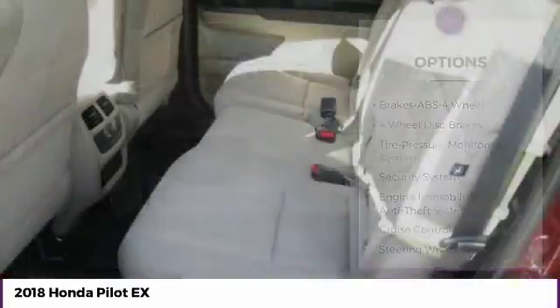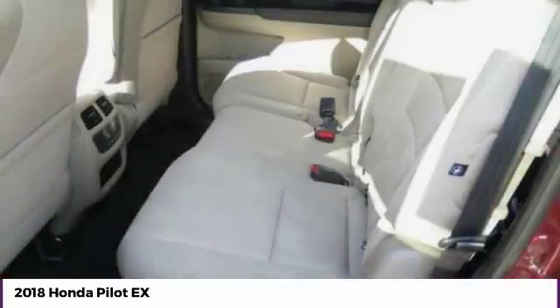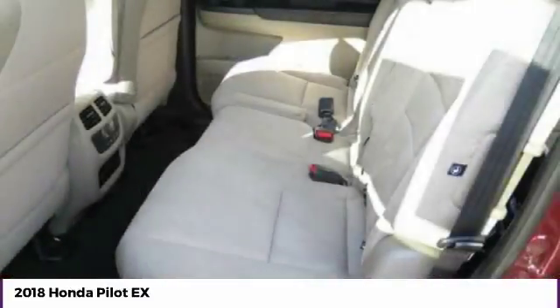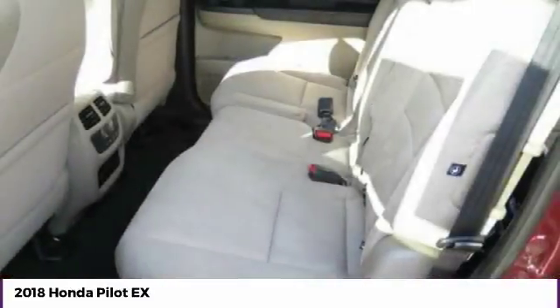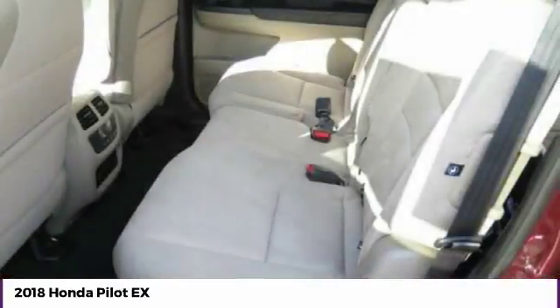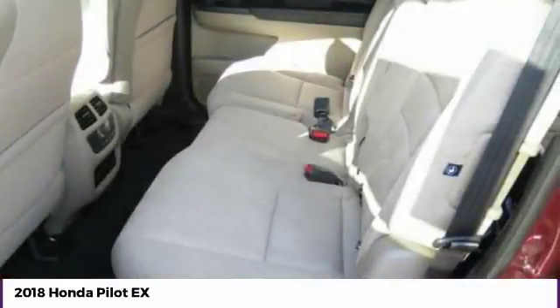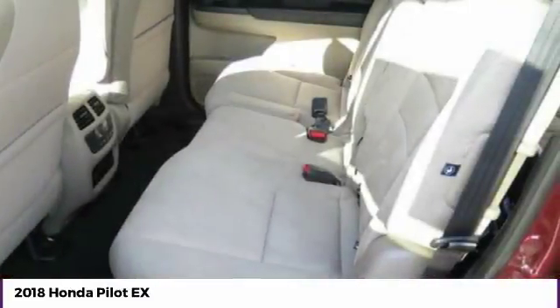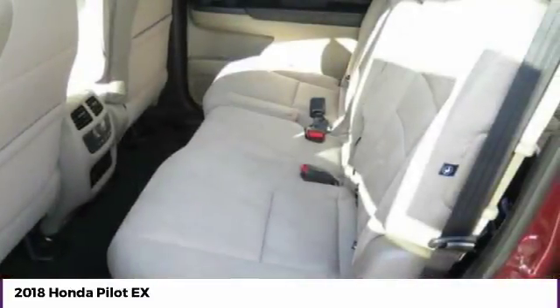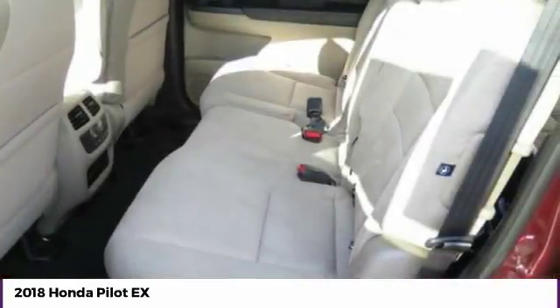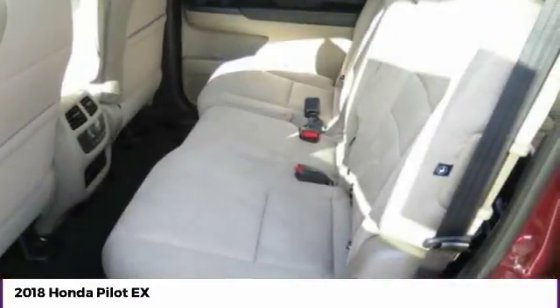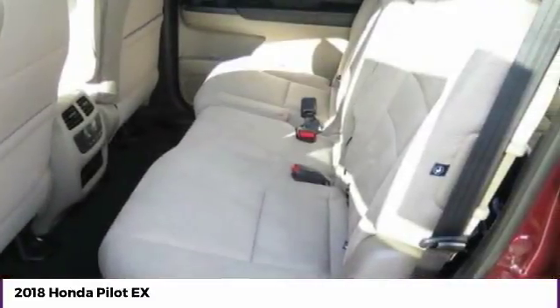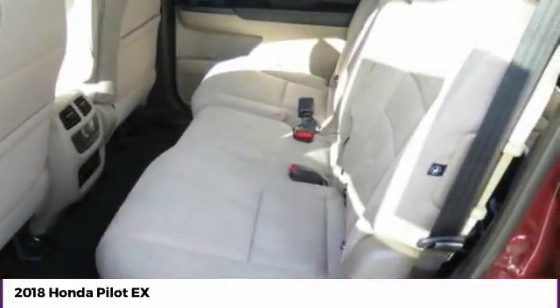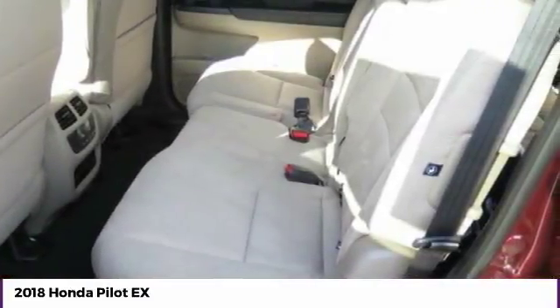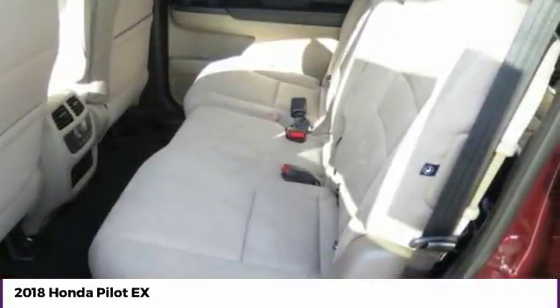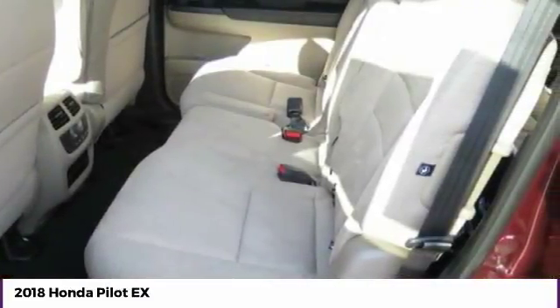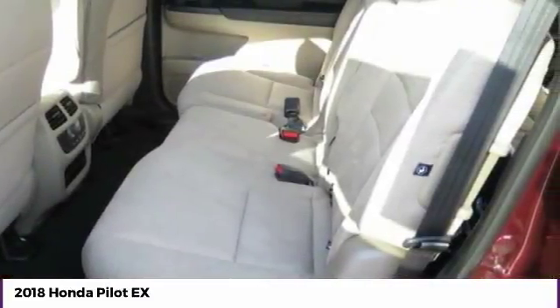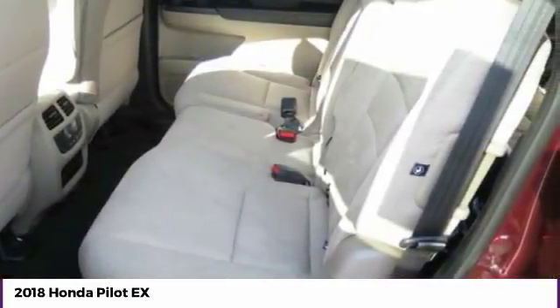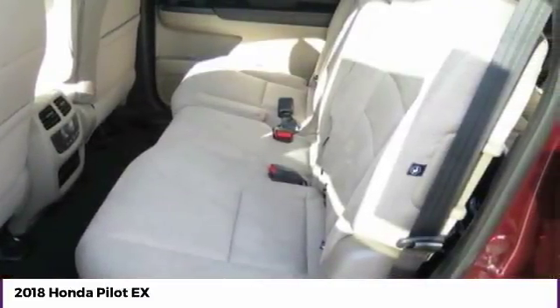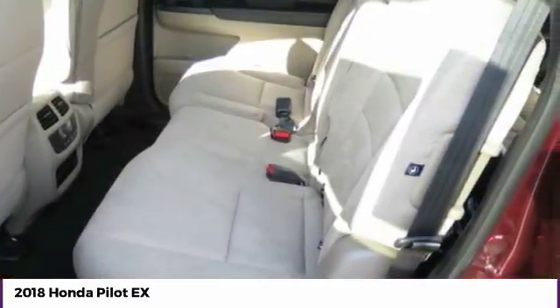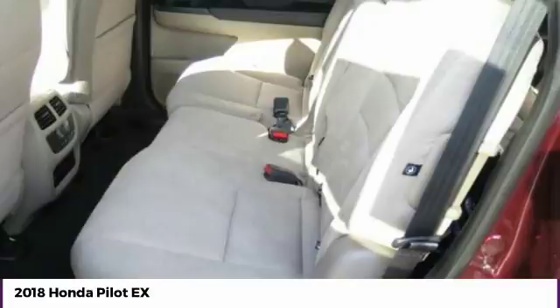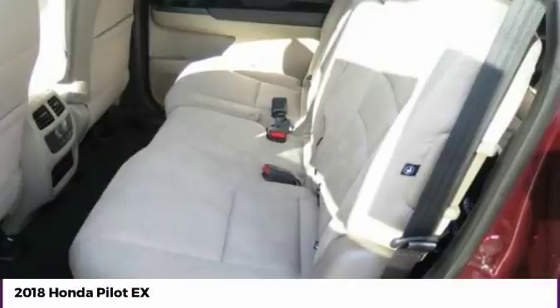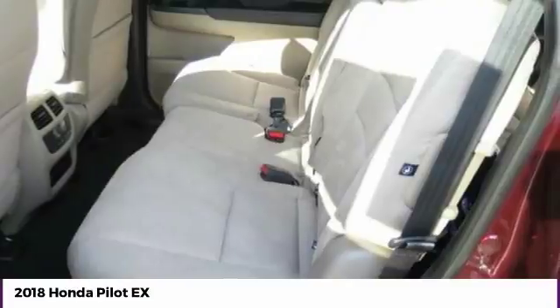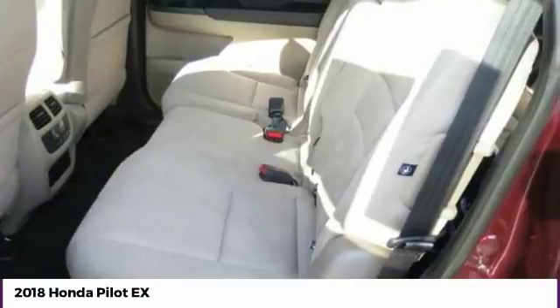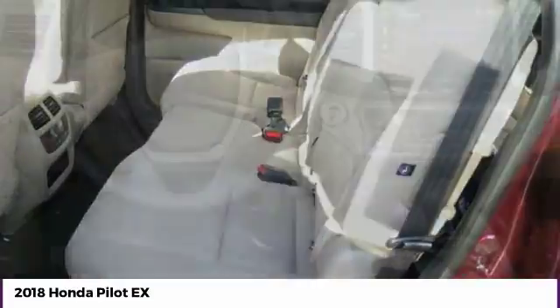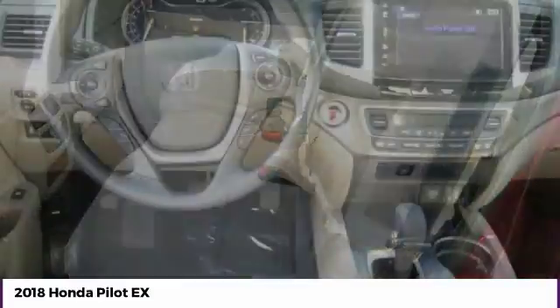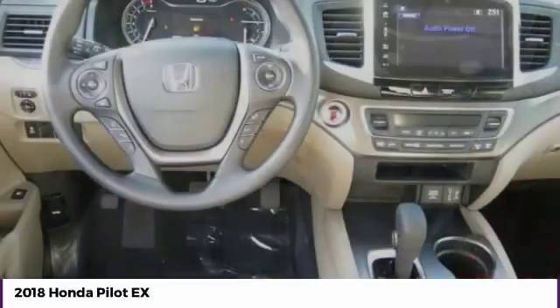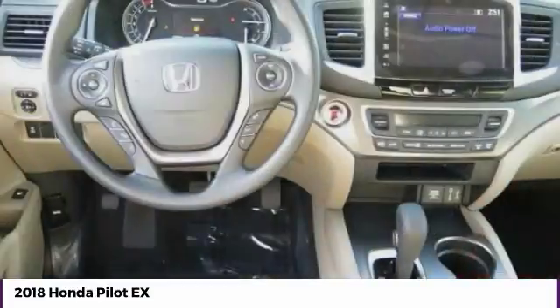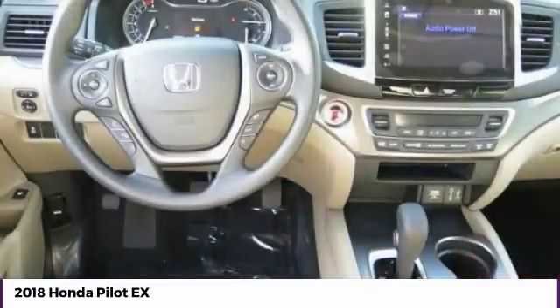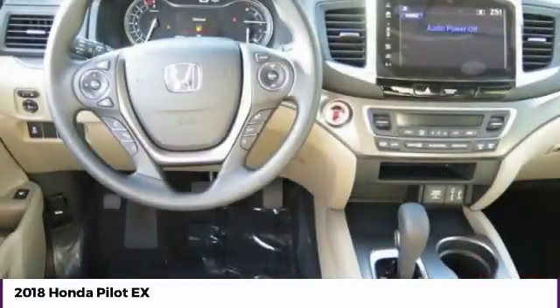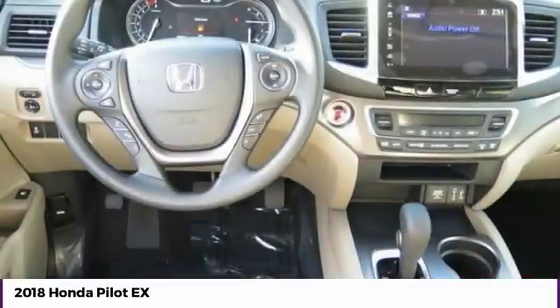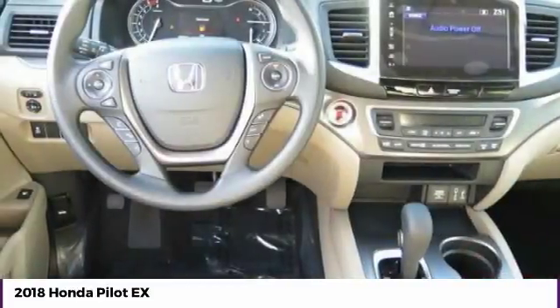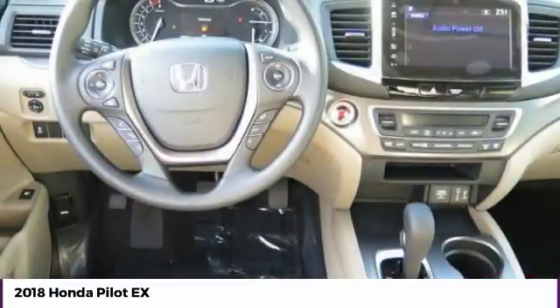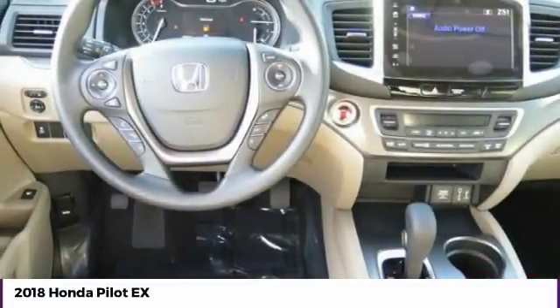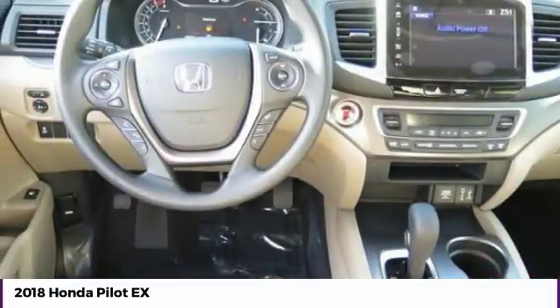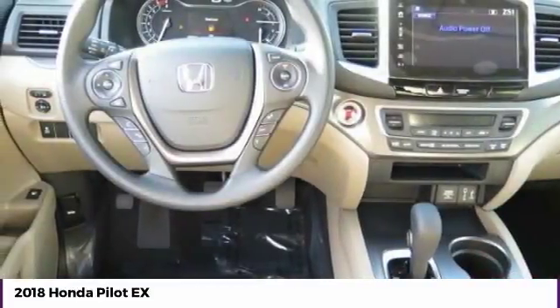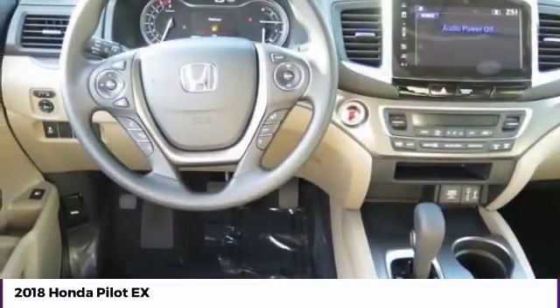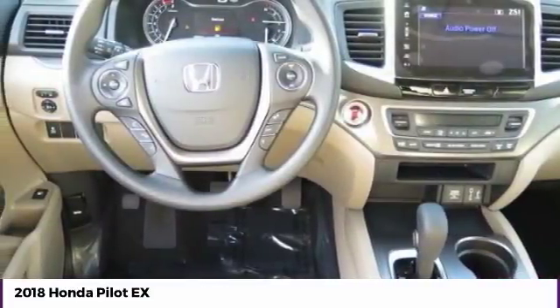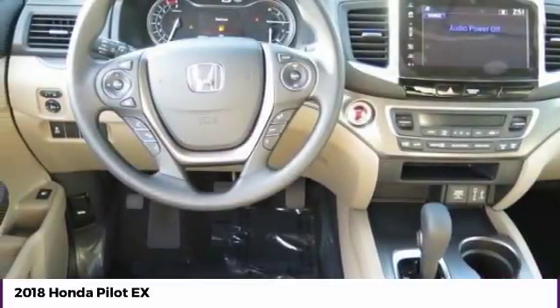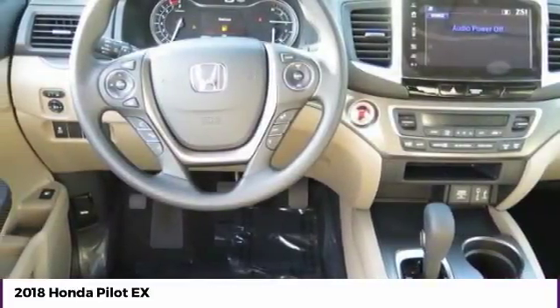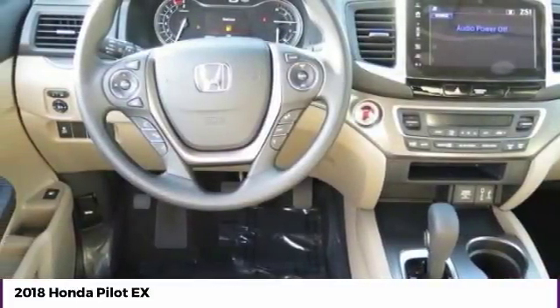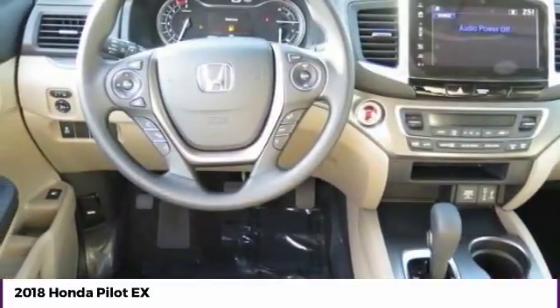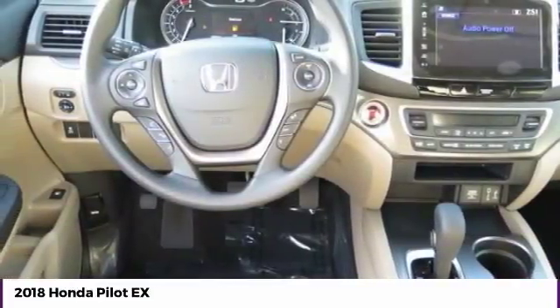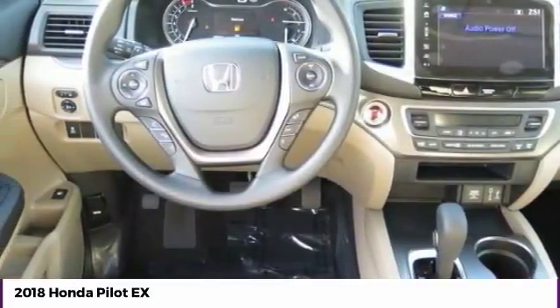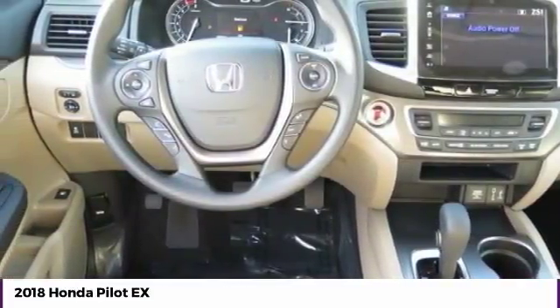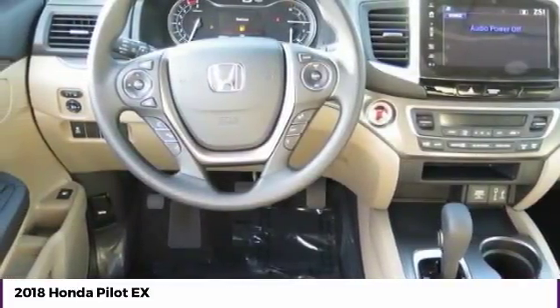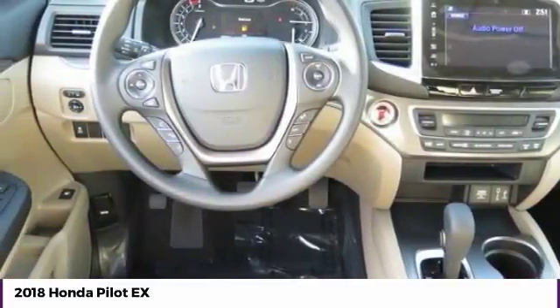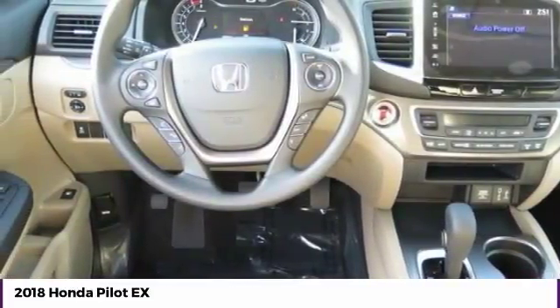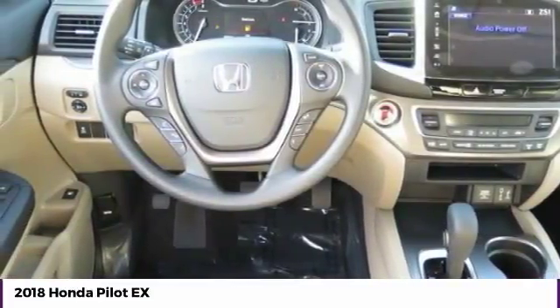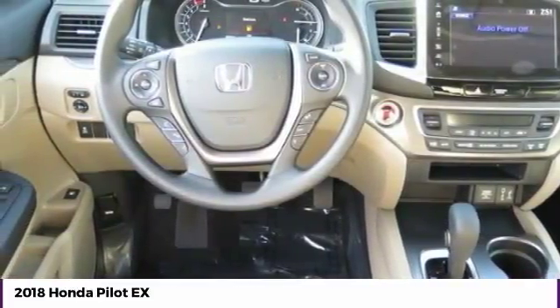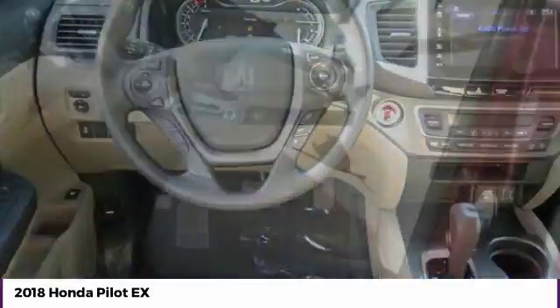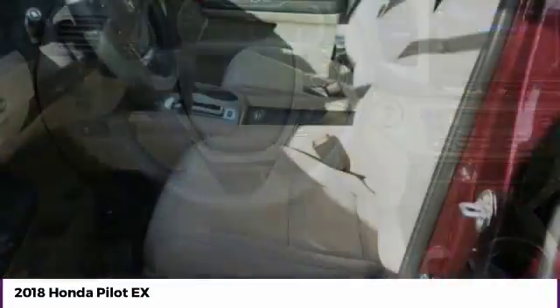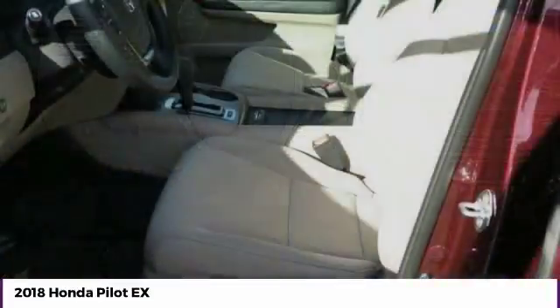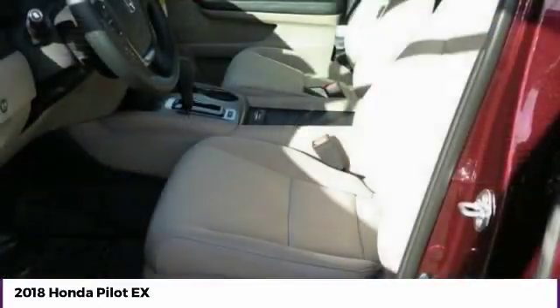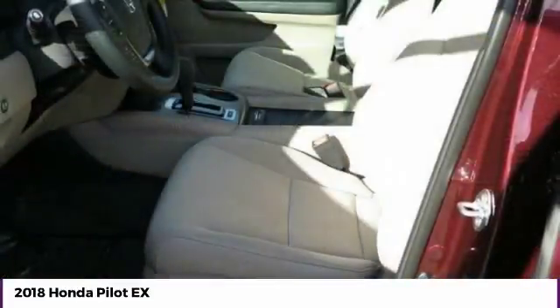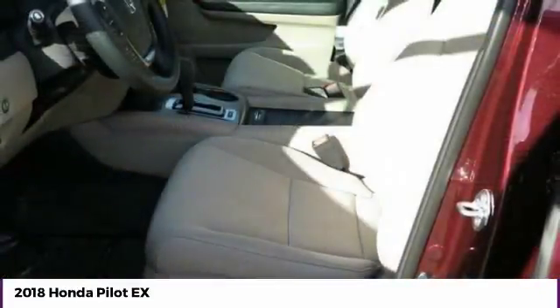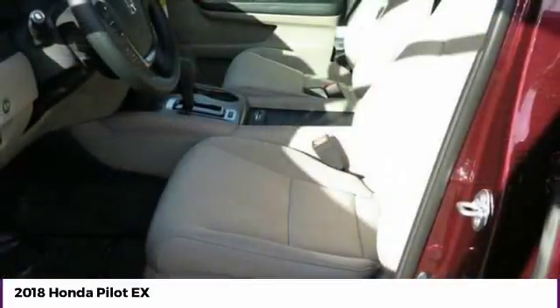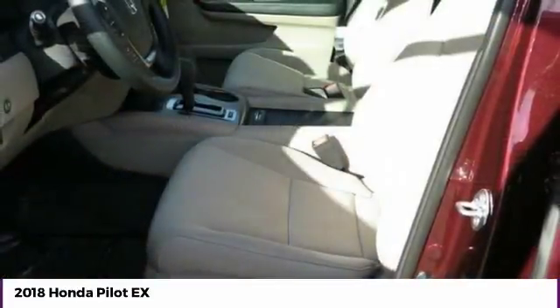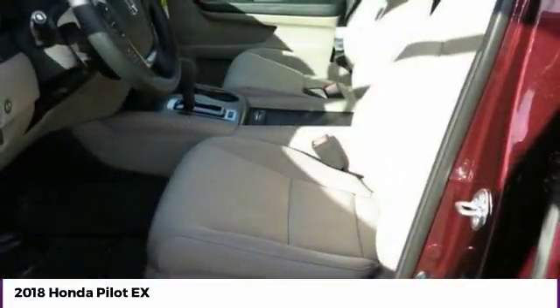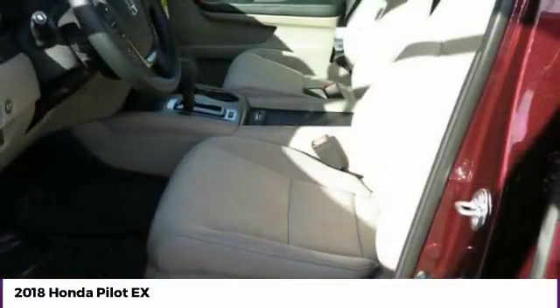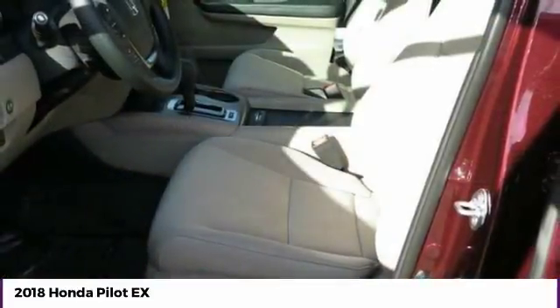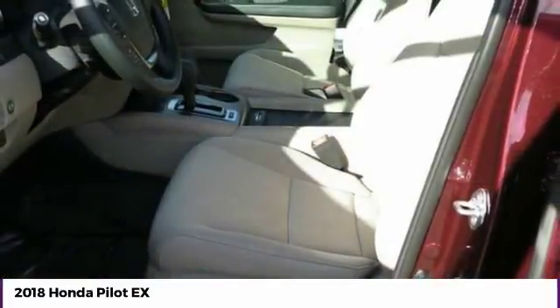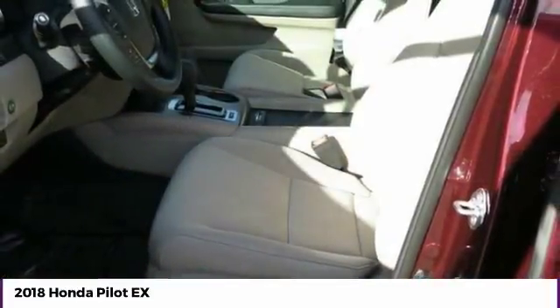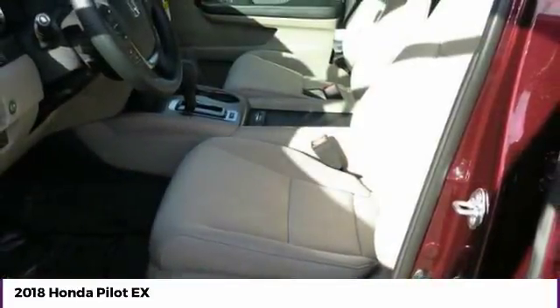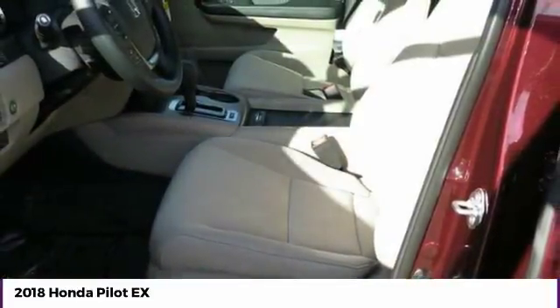Power steering, floor mats, aluminum wheels, cruise control, AM FM stereo radio. Come see the car for yourself.